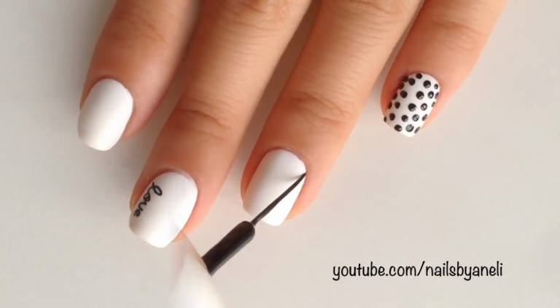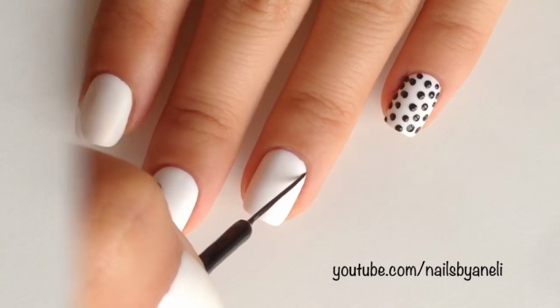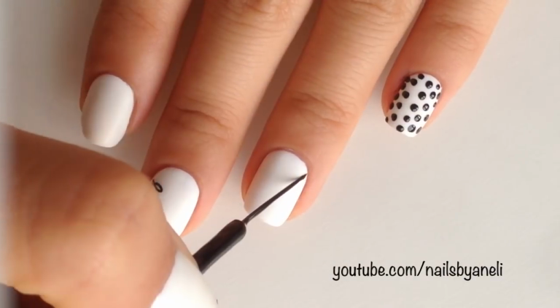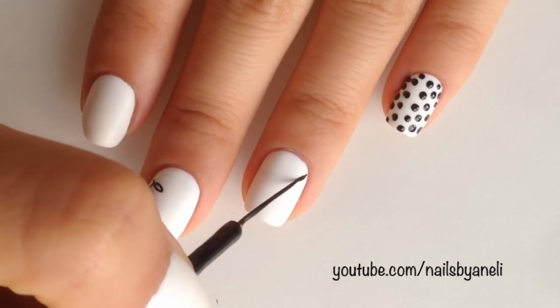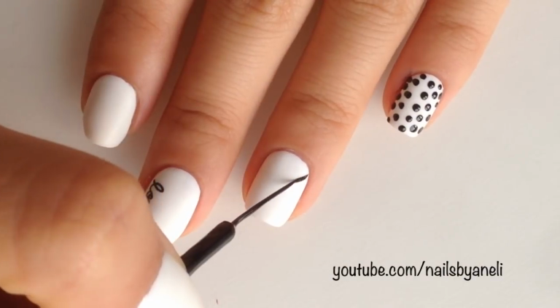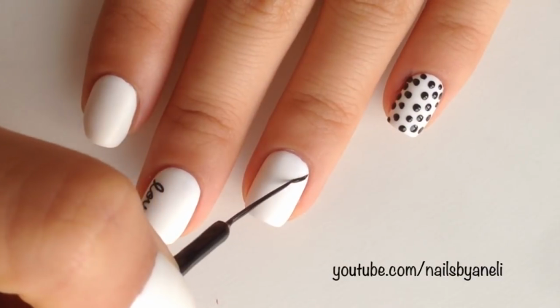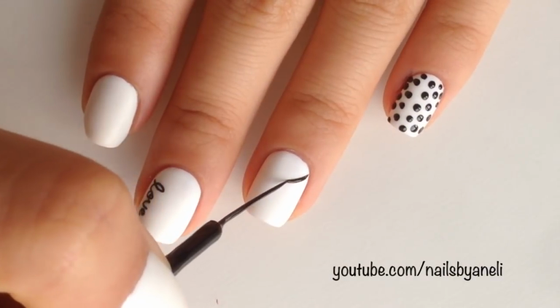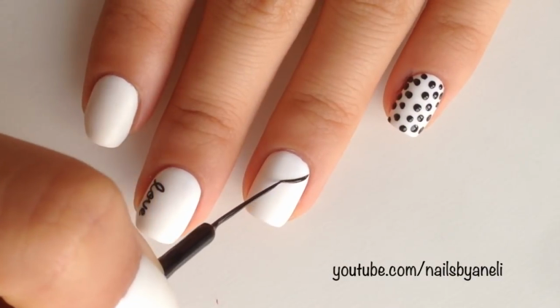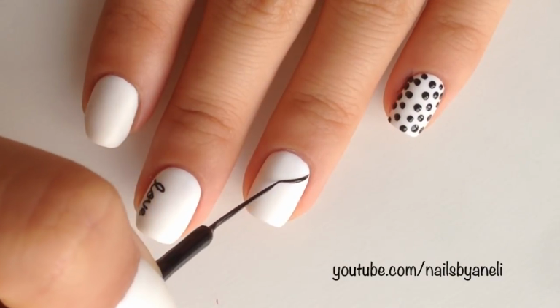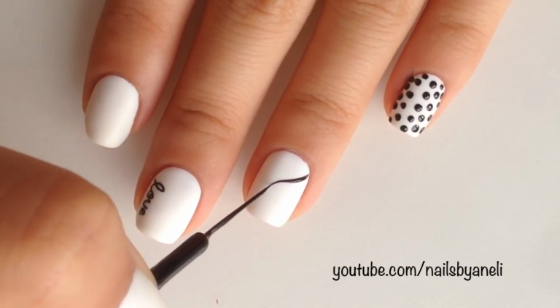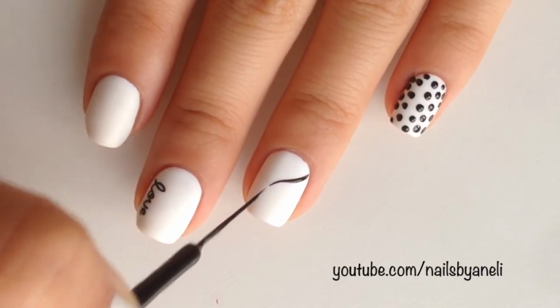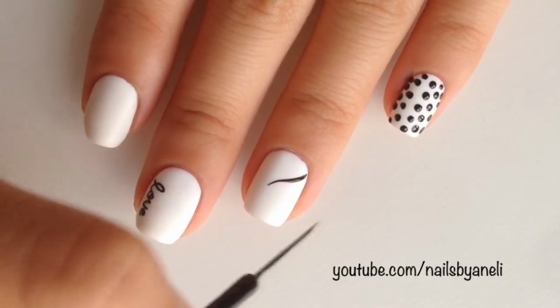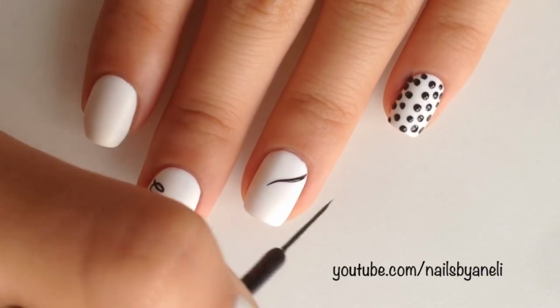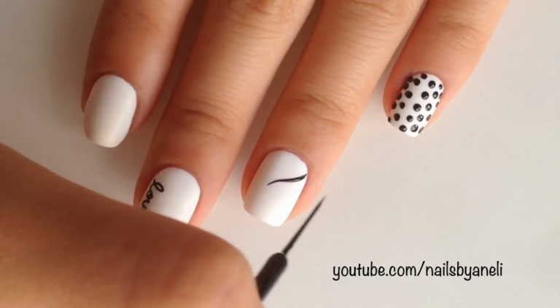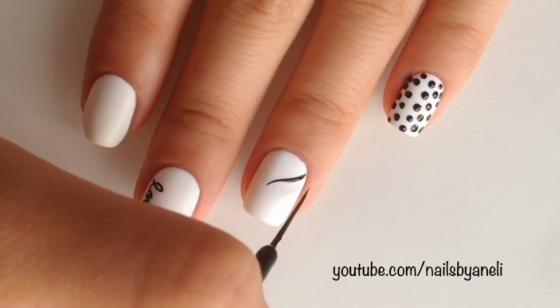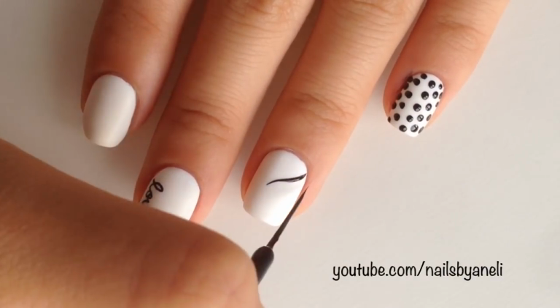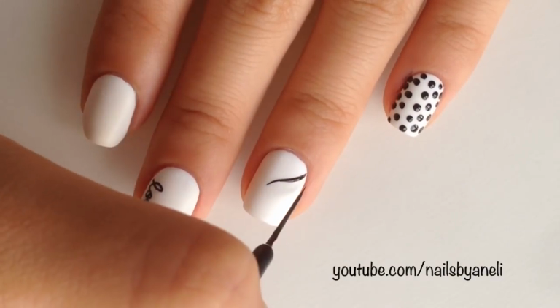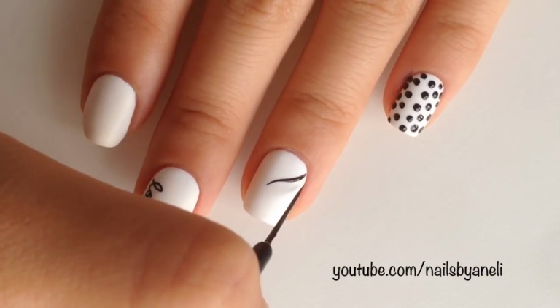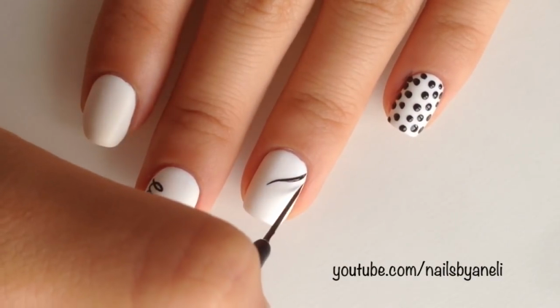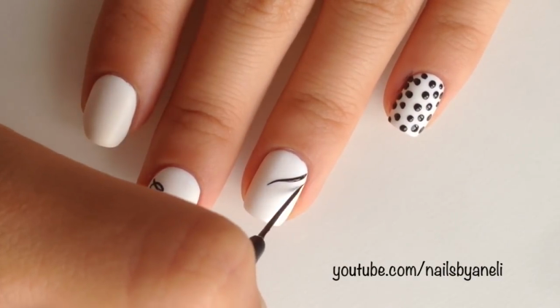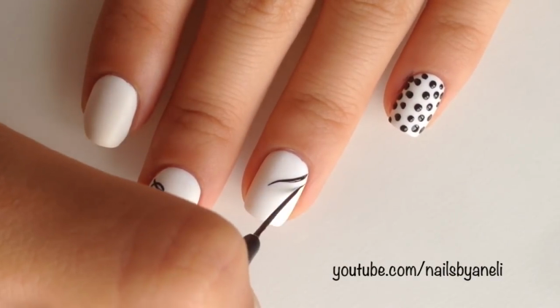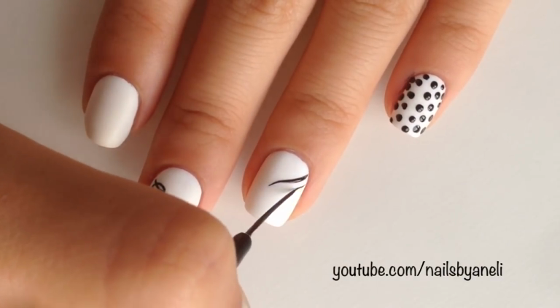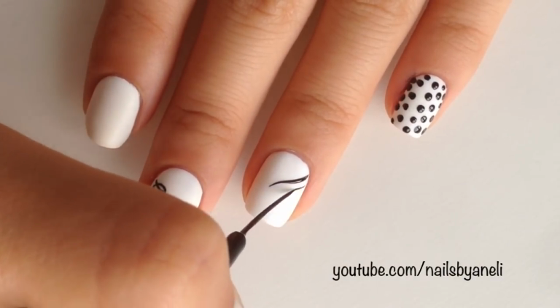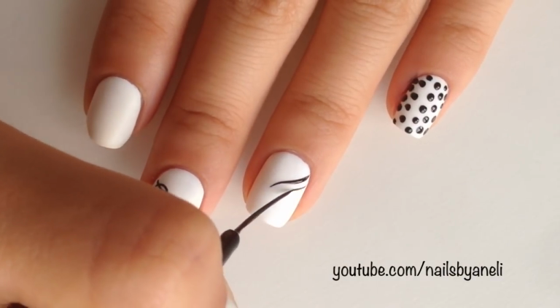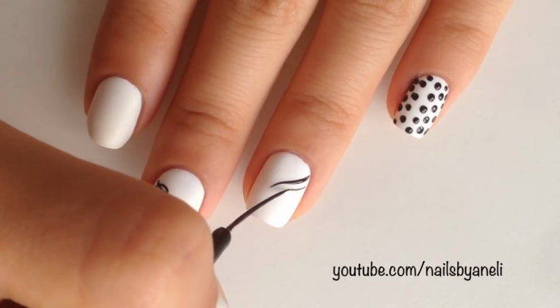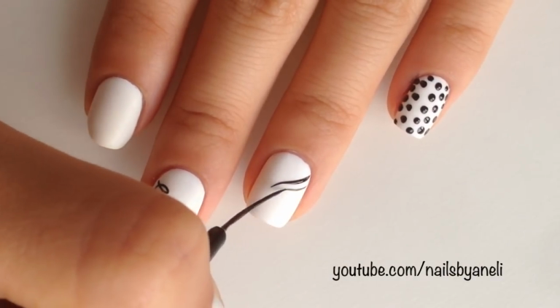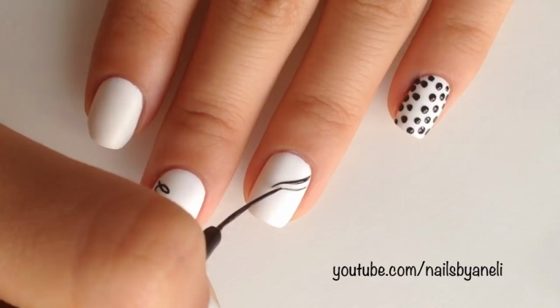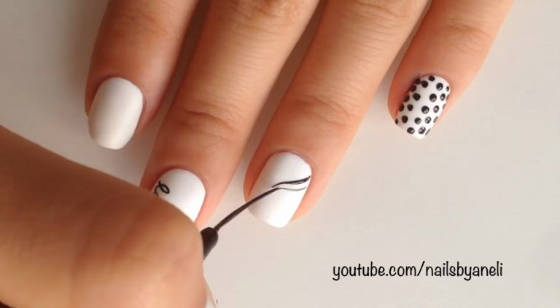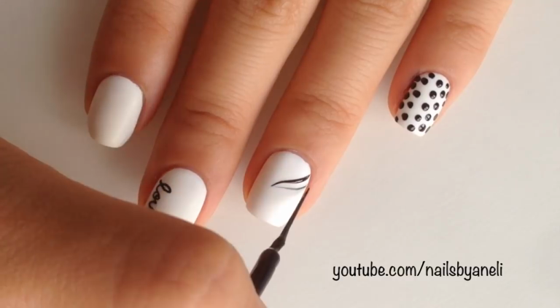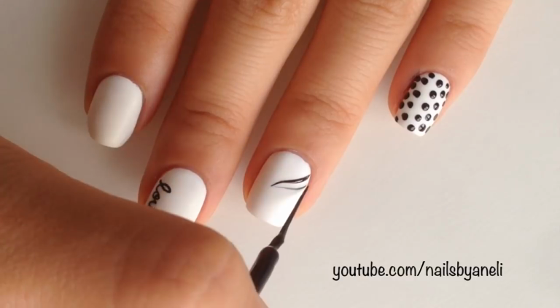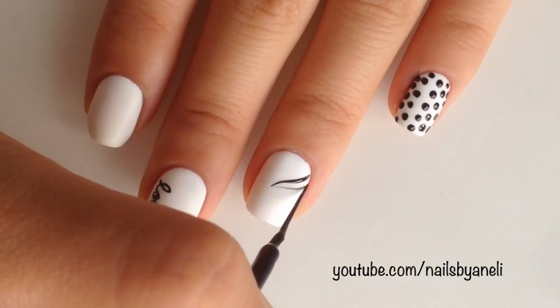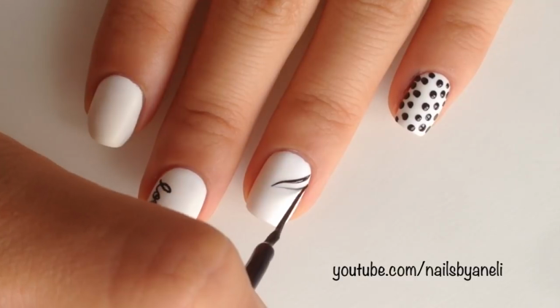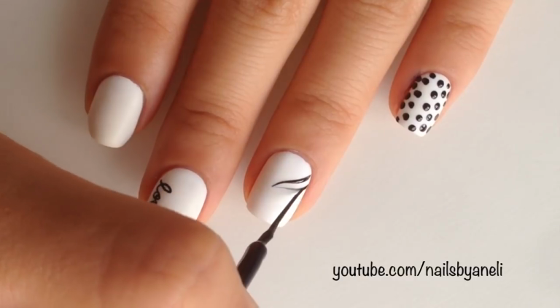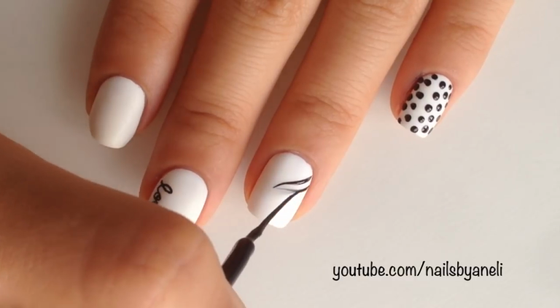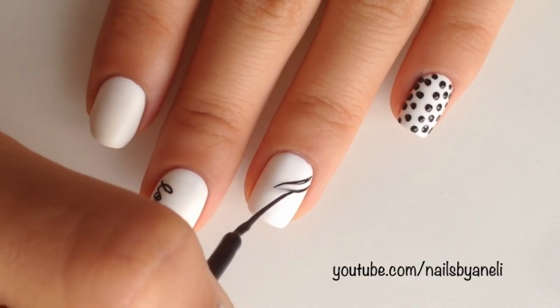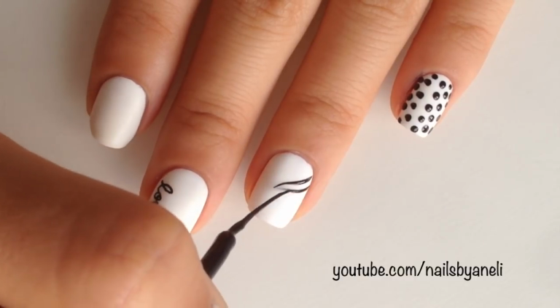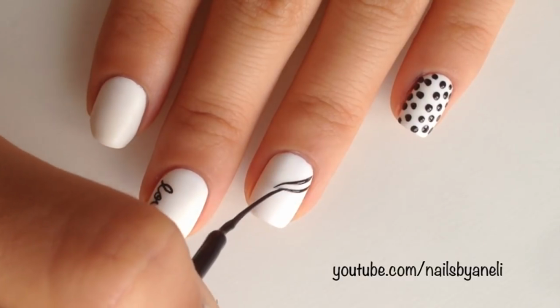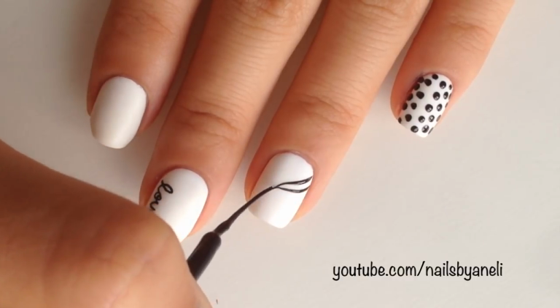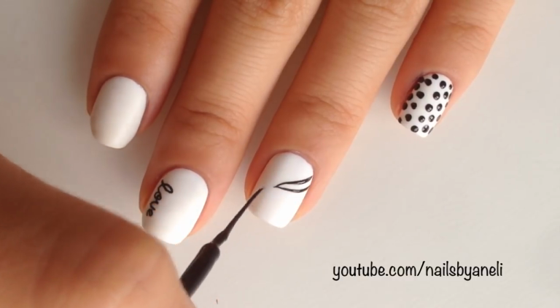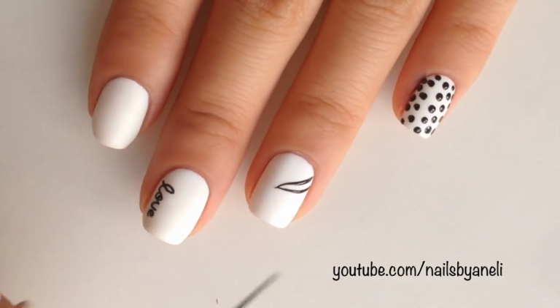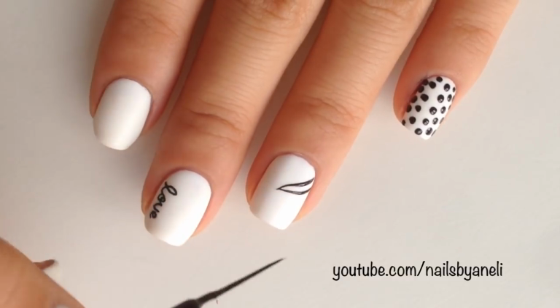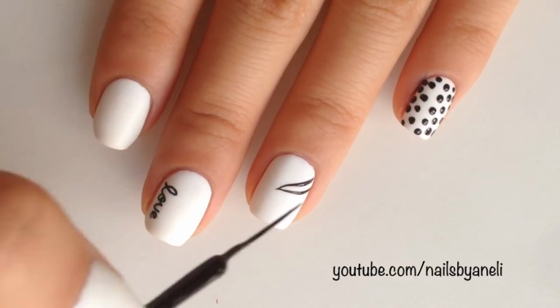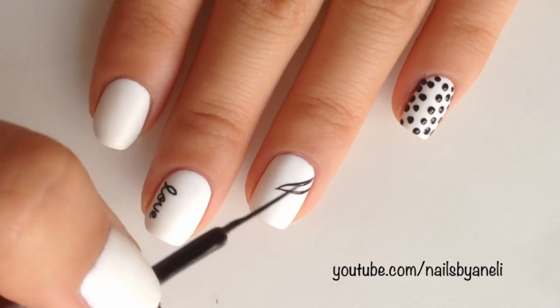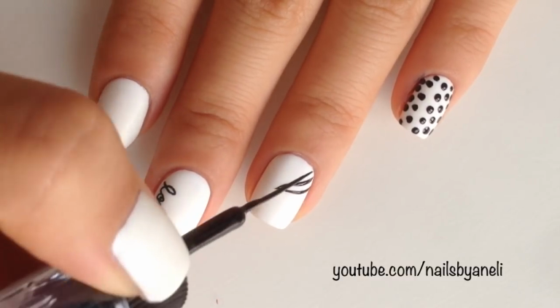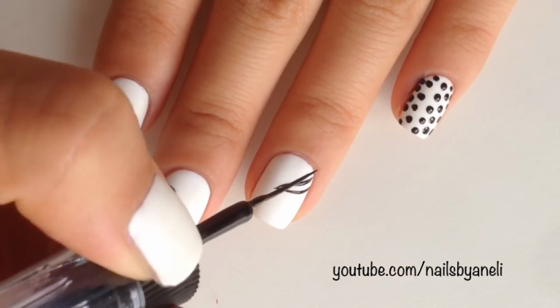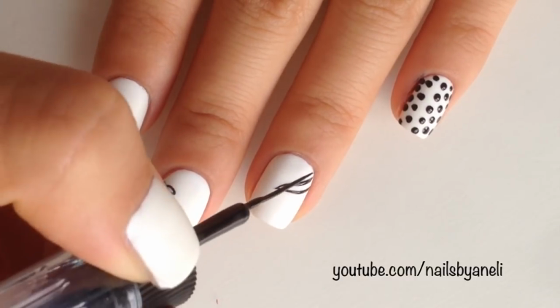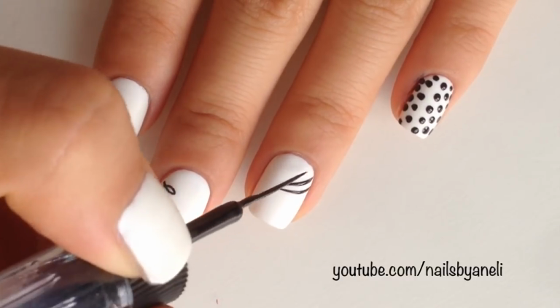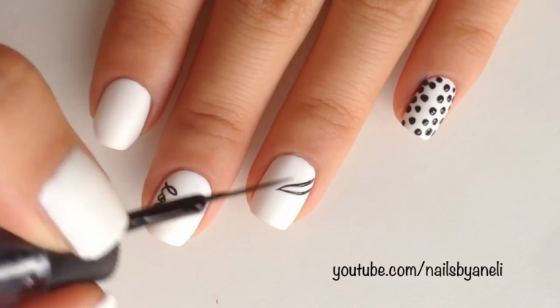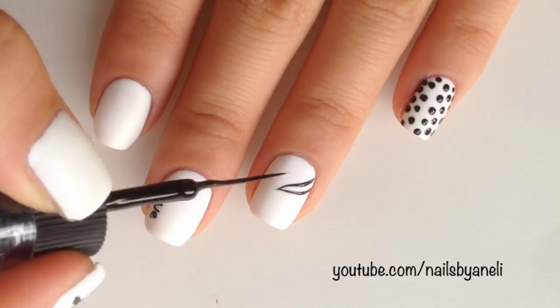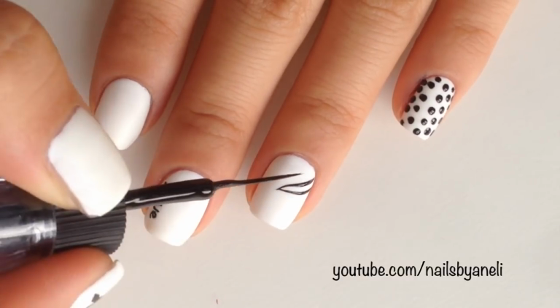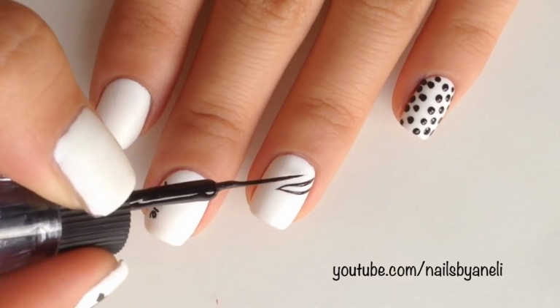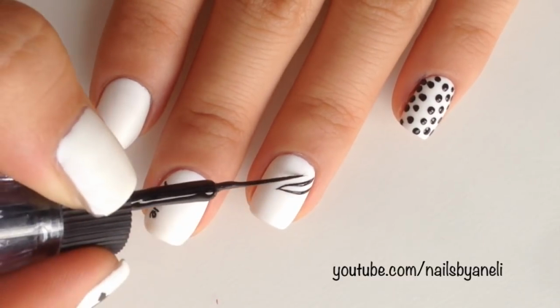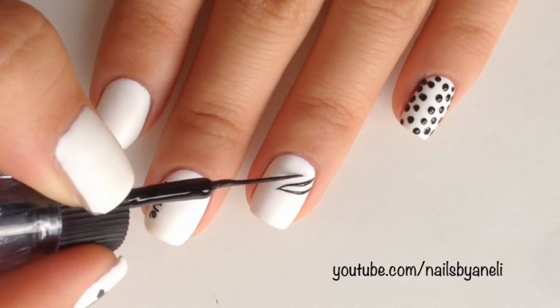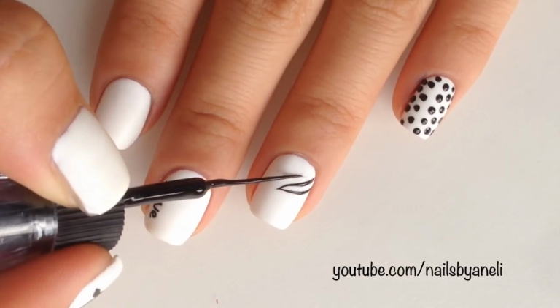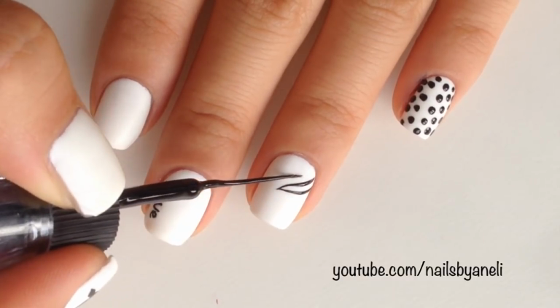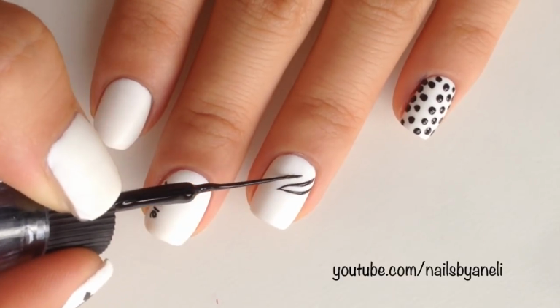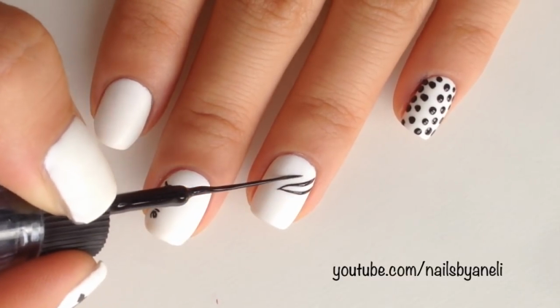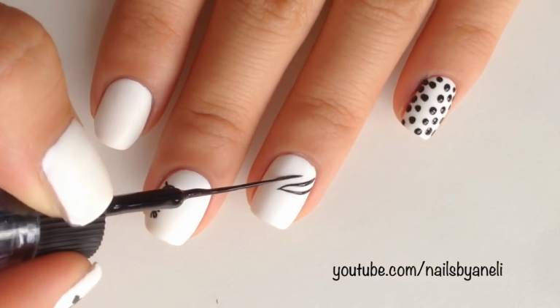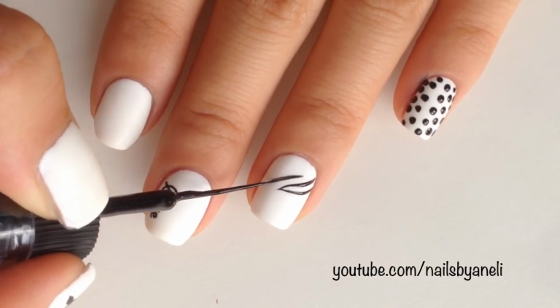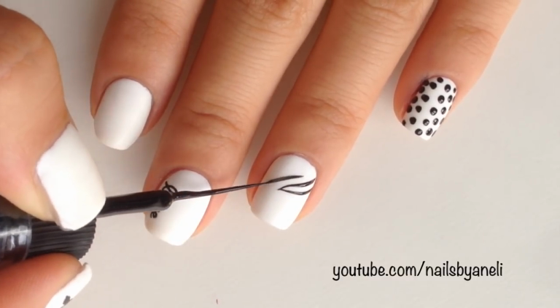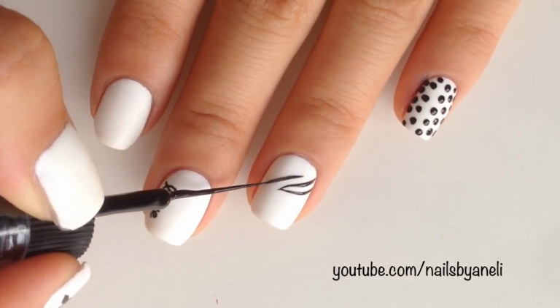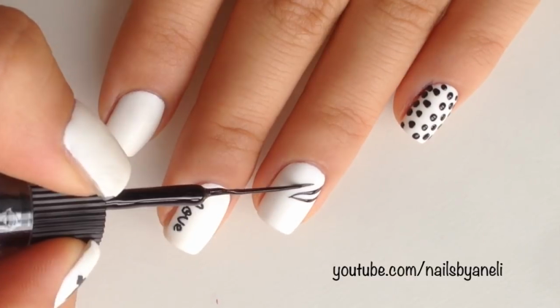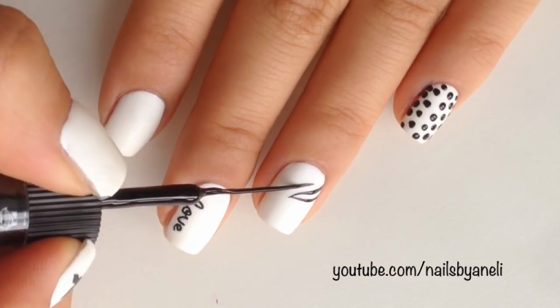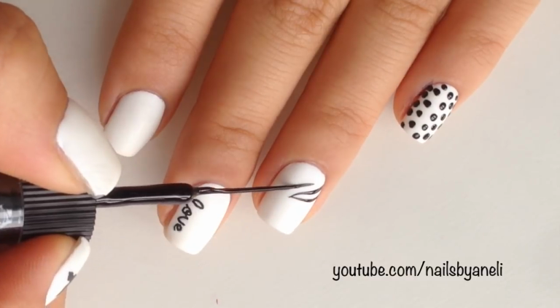Next I'm making some zebra stripes using the striper, and again it didn't turn out so good but at least you can see how it works.